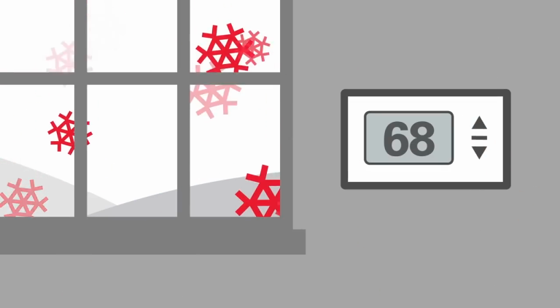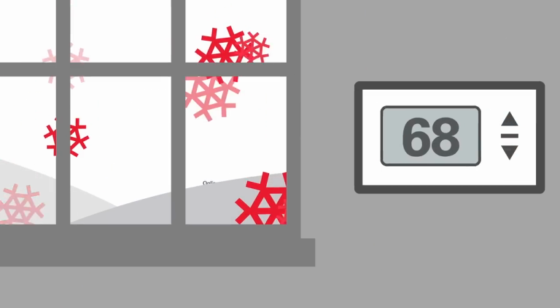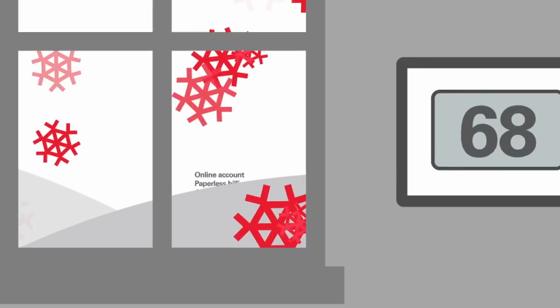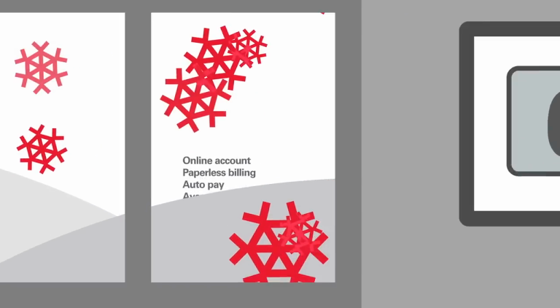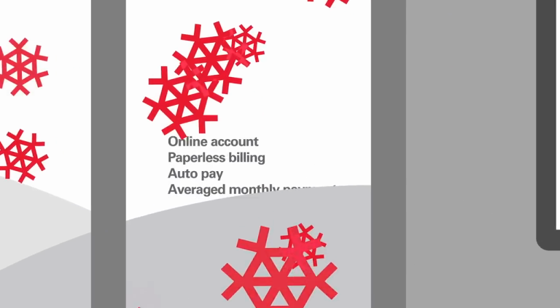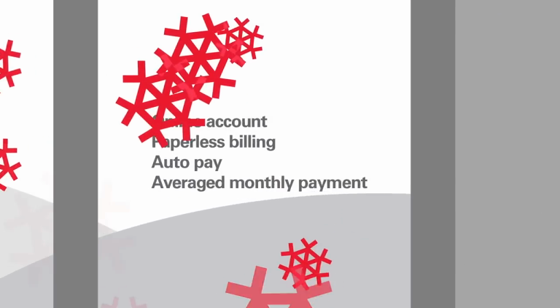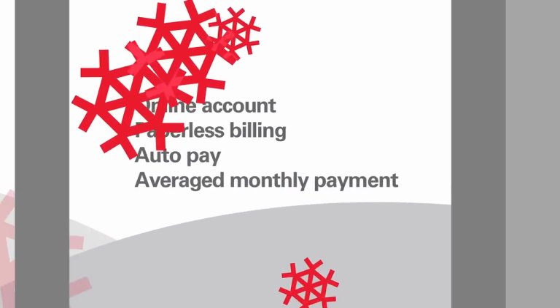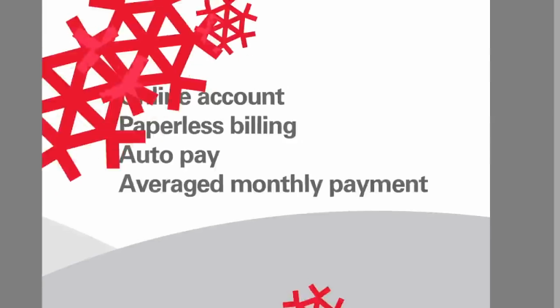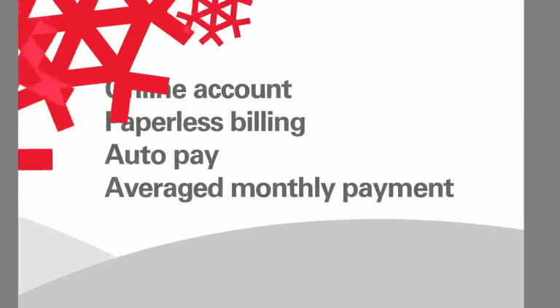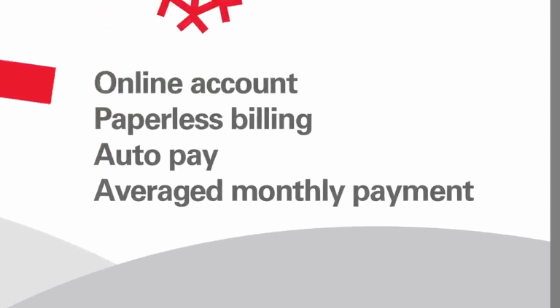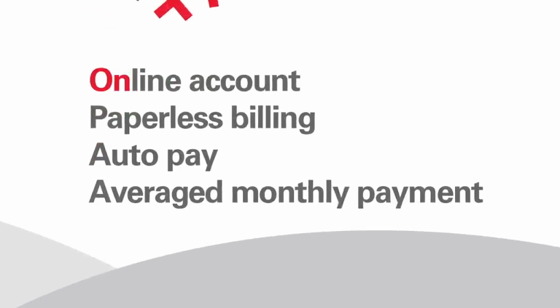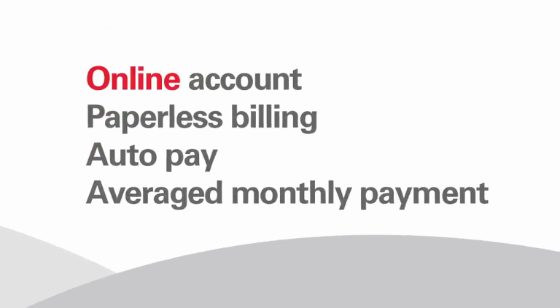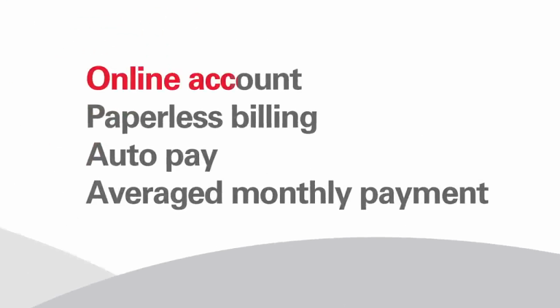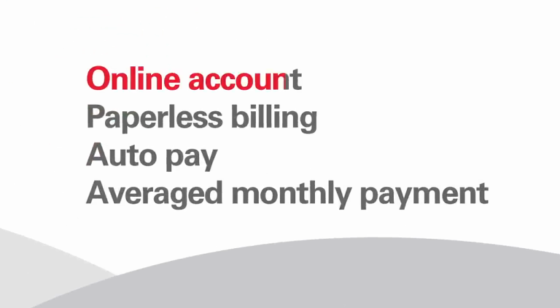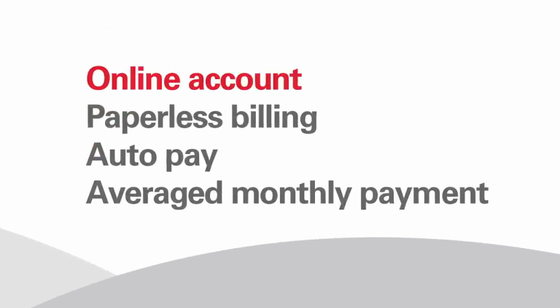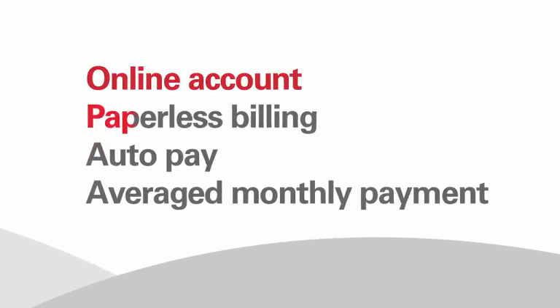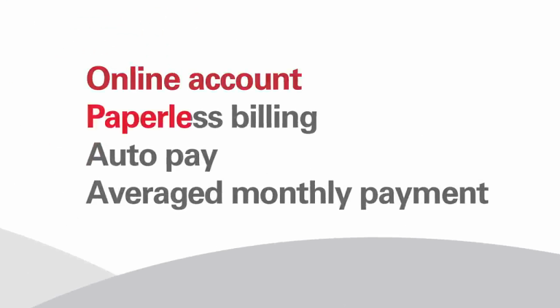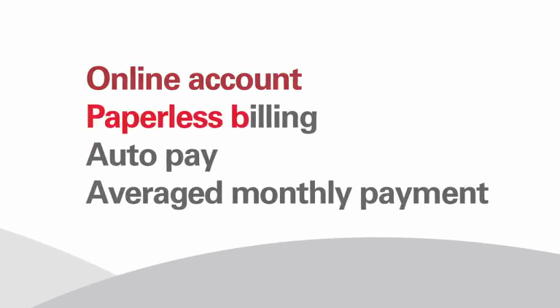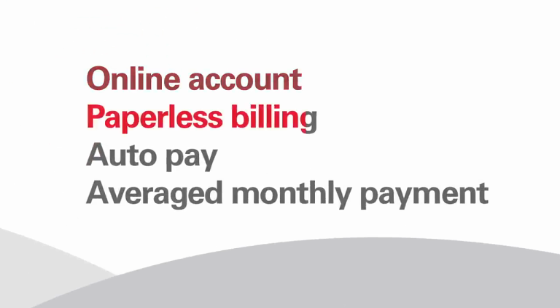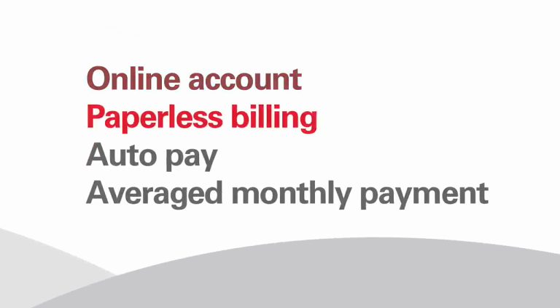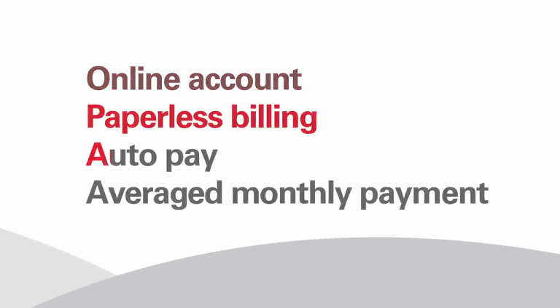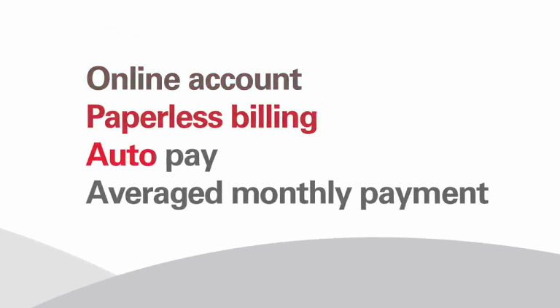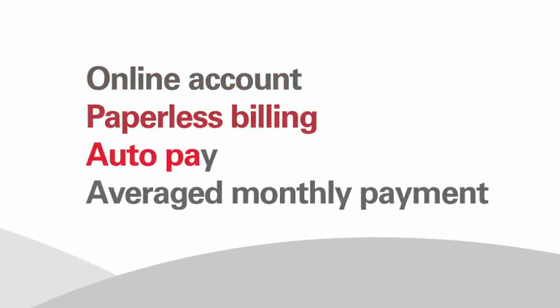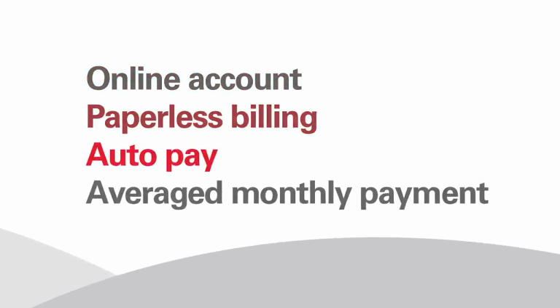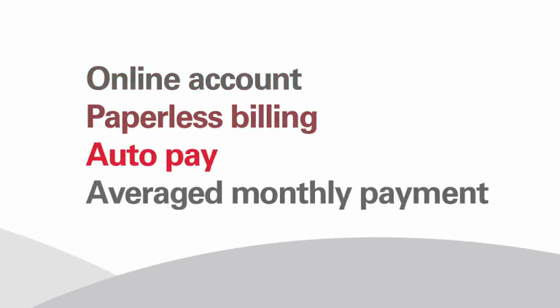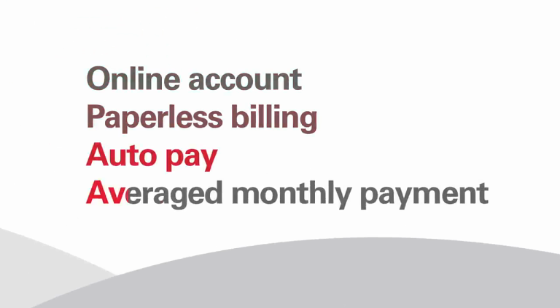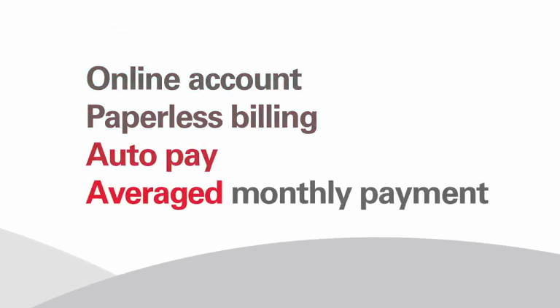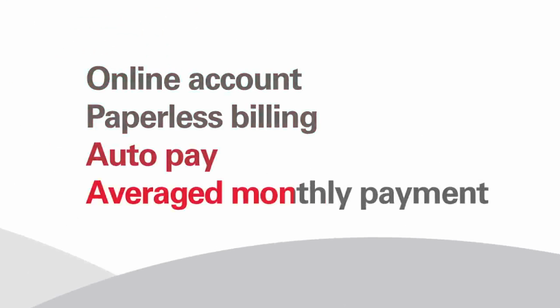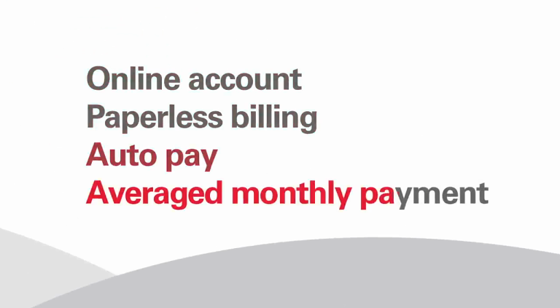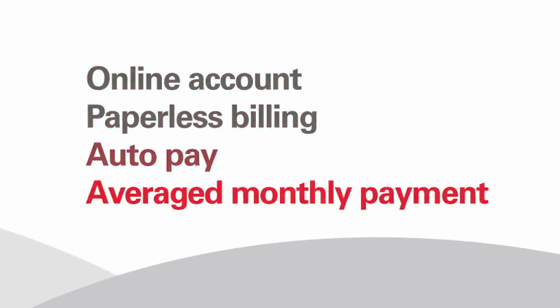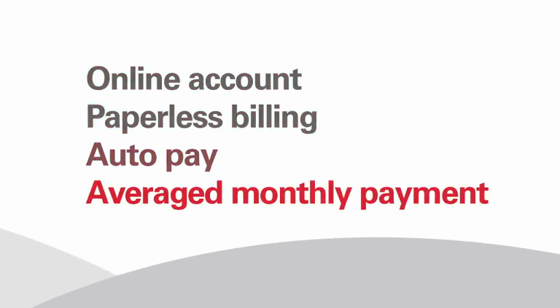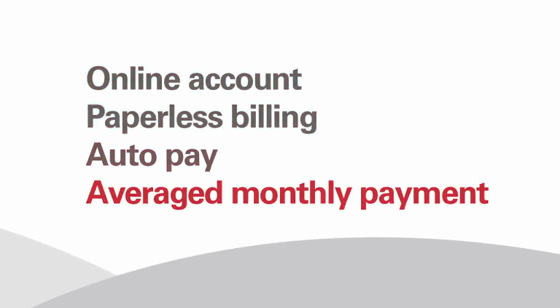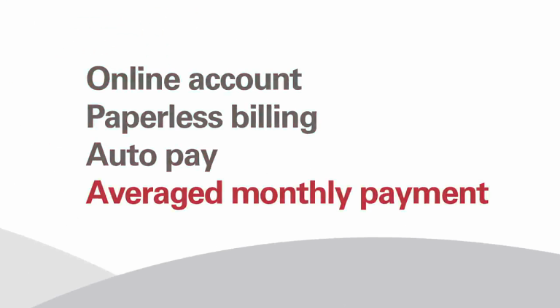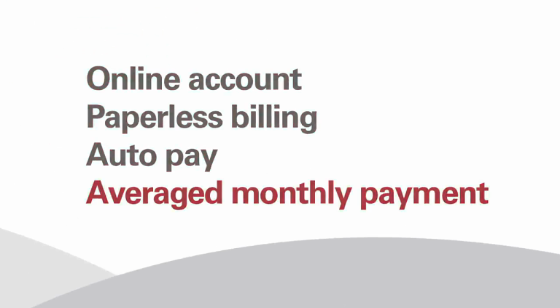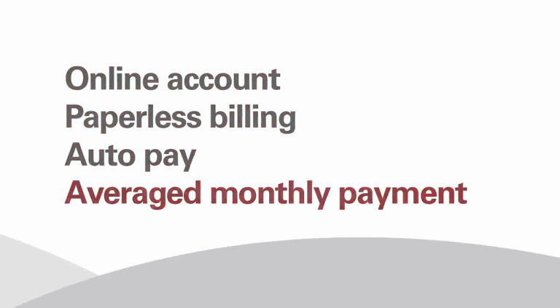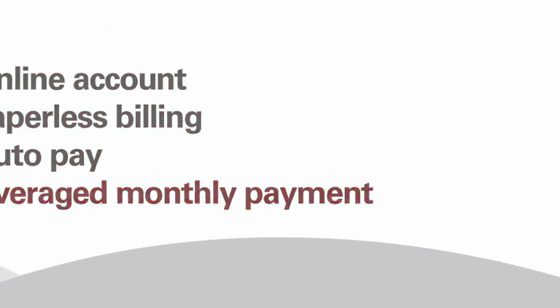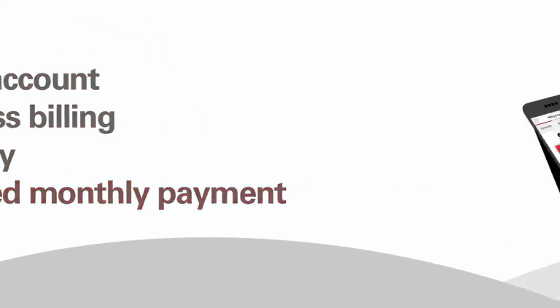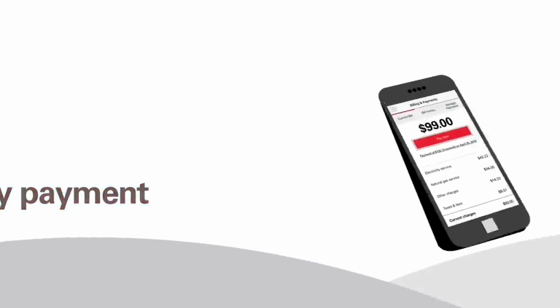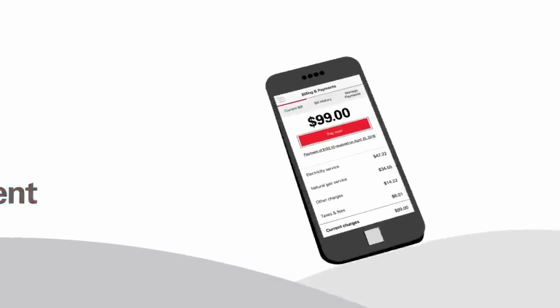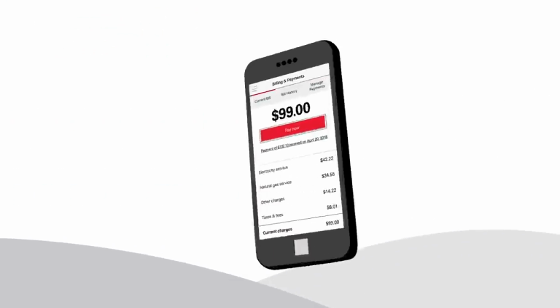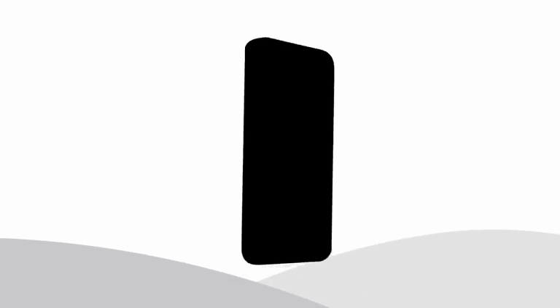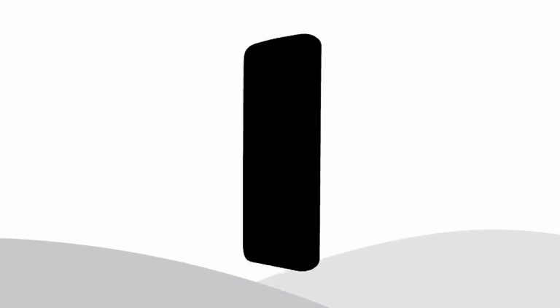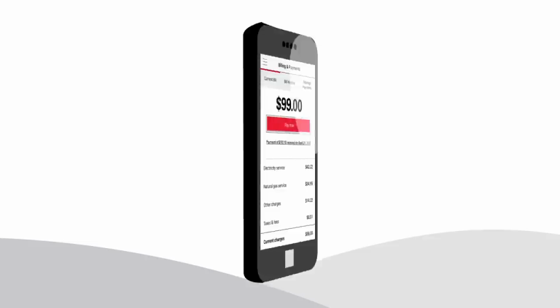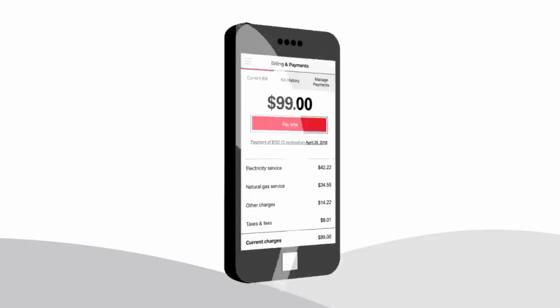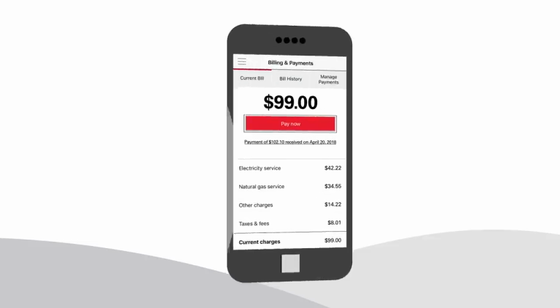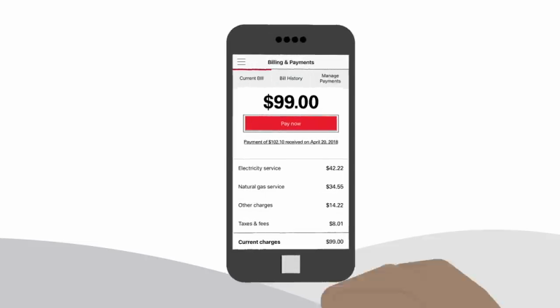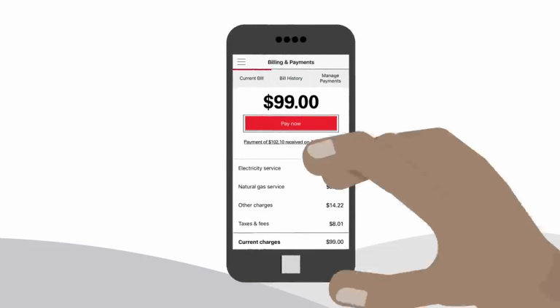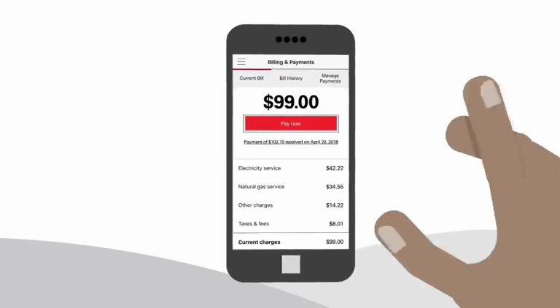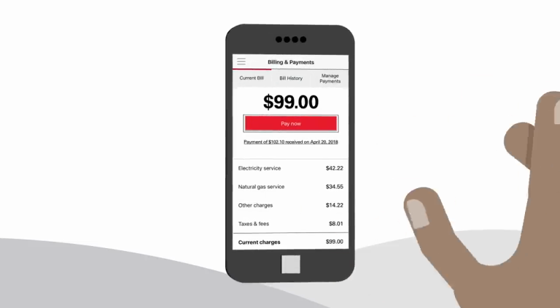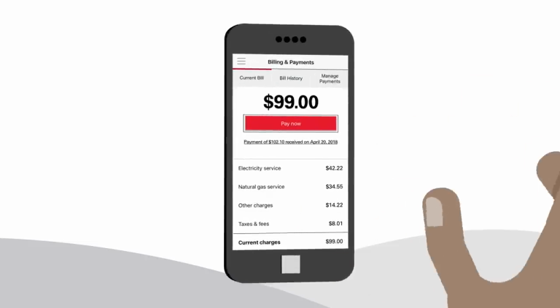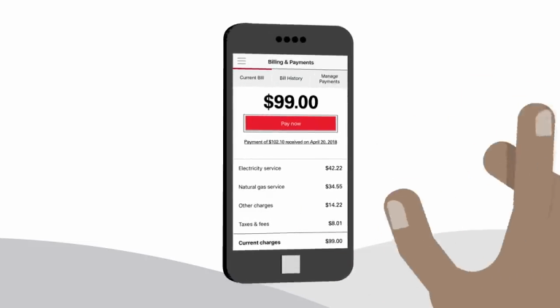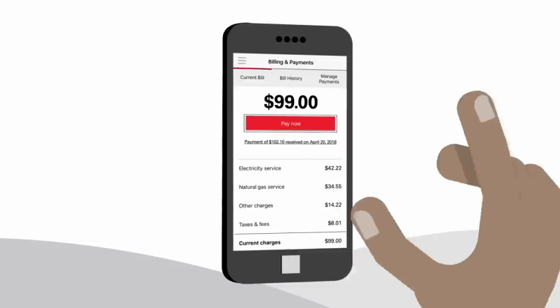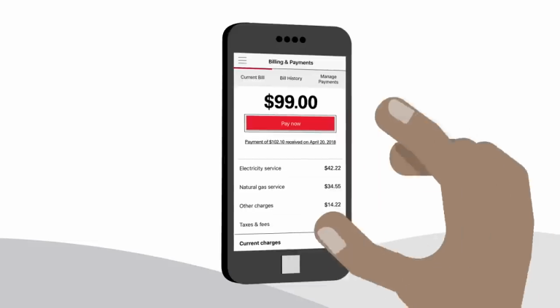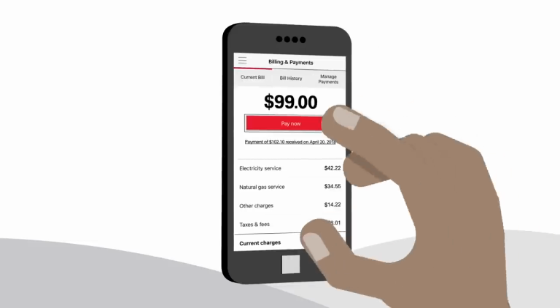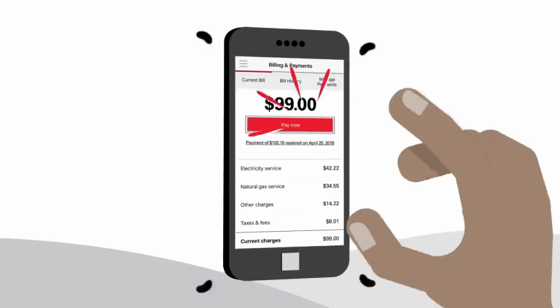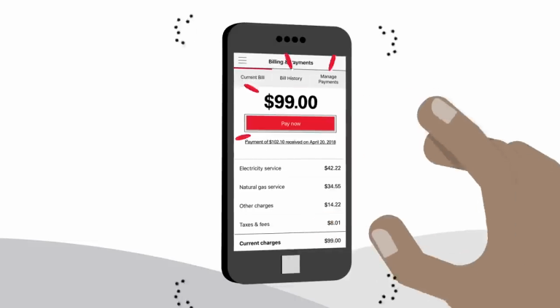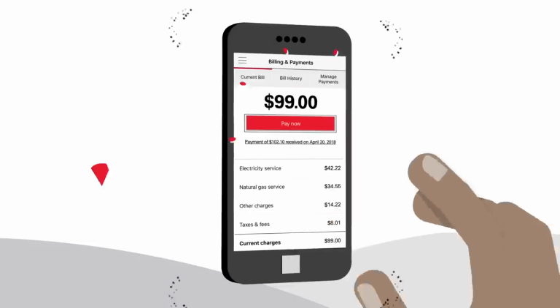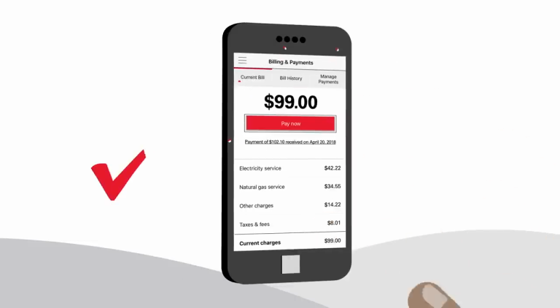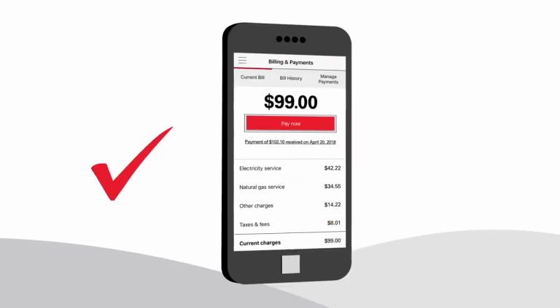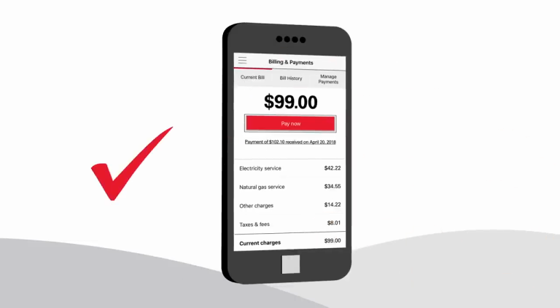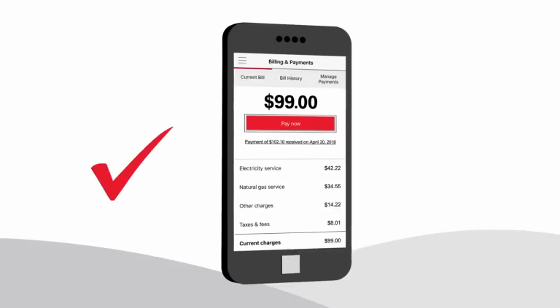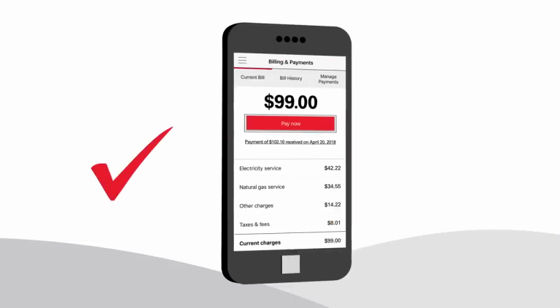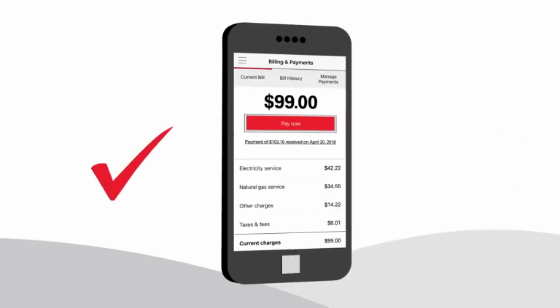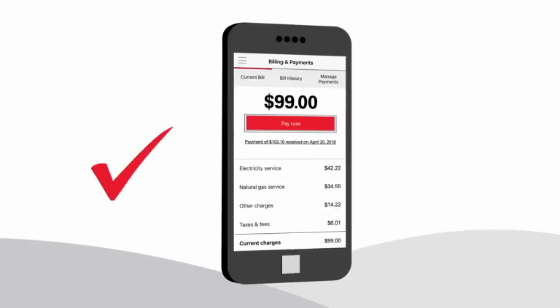Just so you know, there are many bill options available to you. Even better, many of these can be managed through our mobile app.